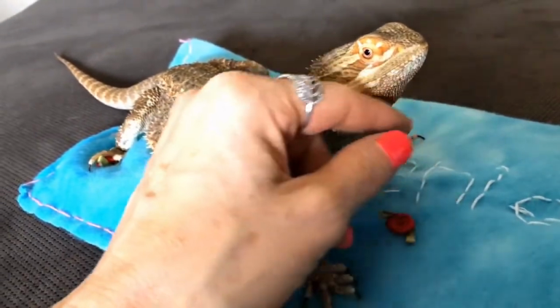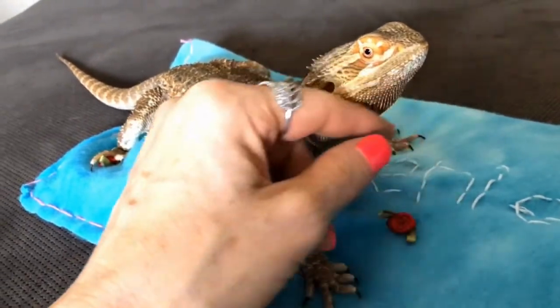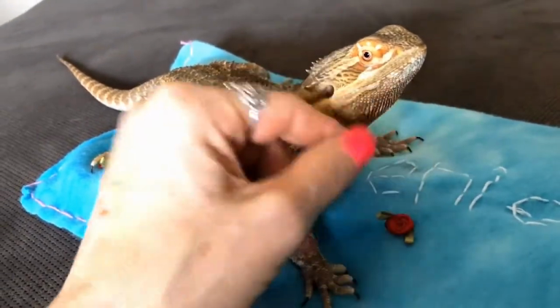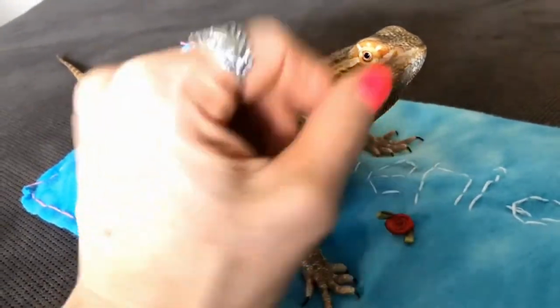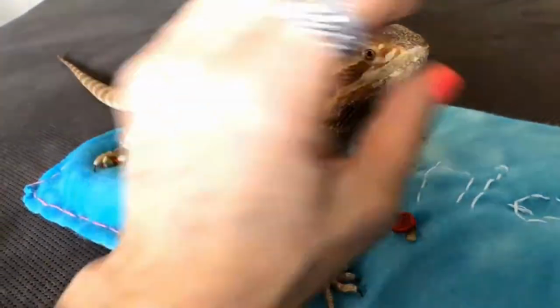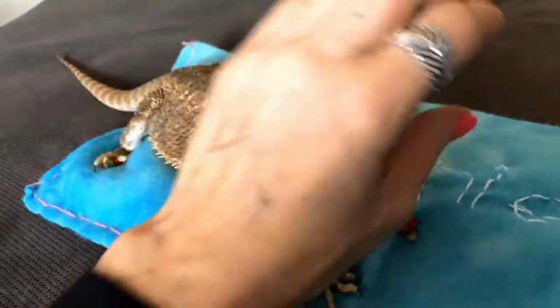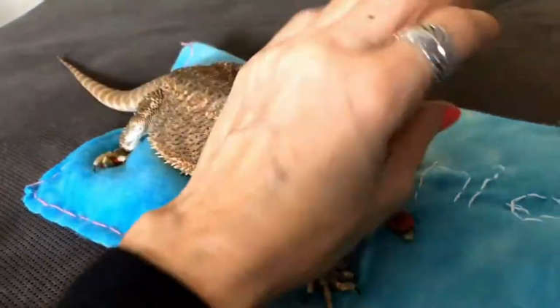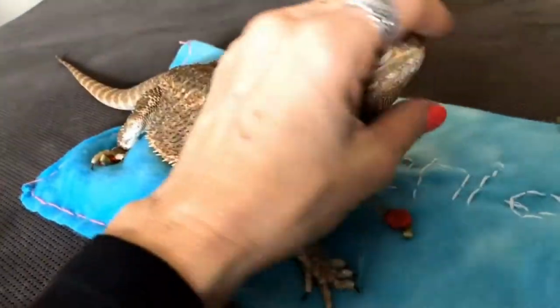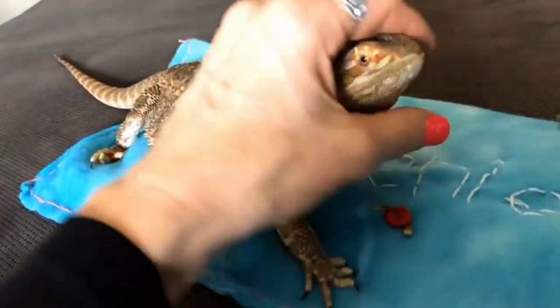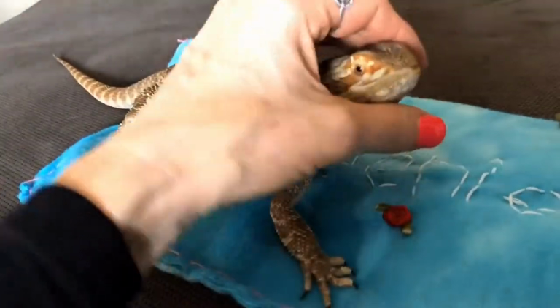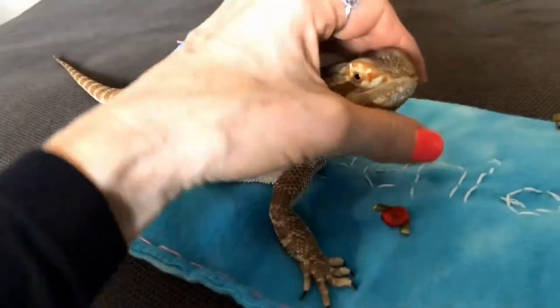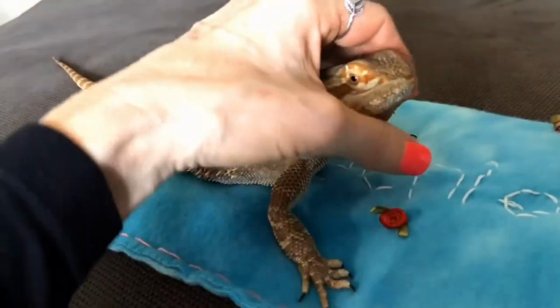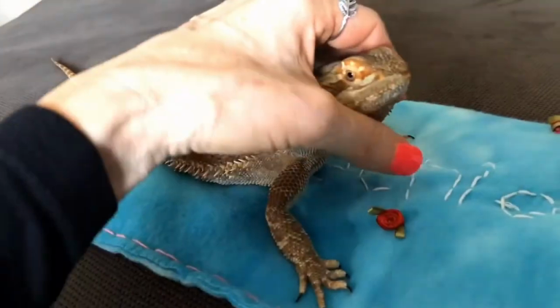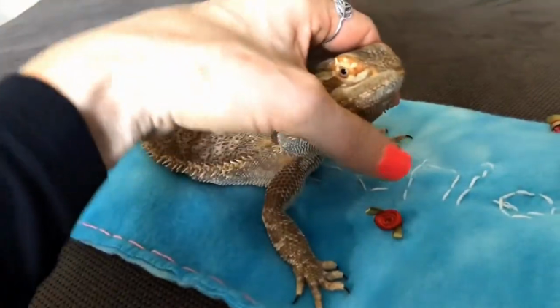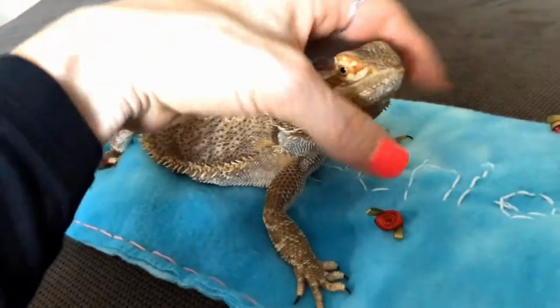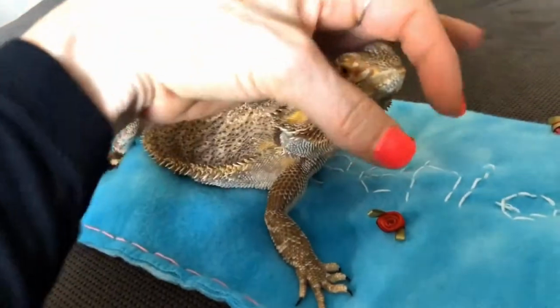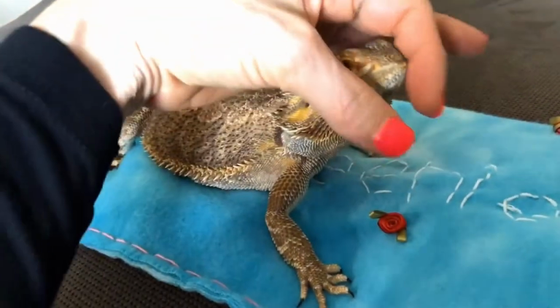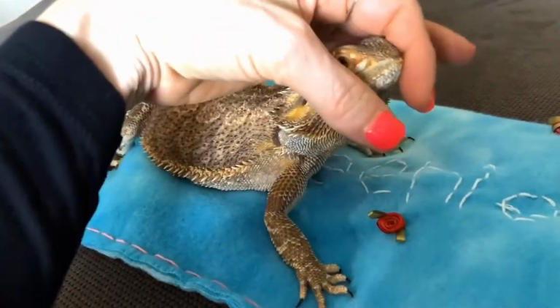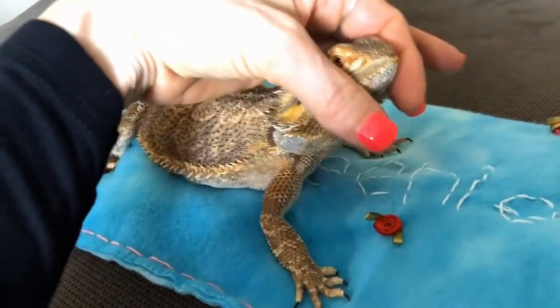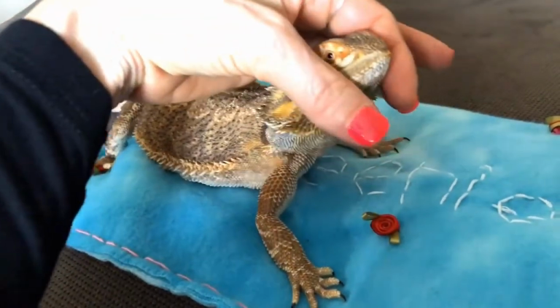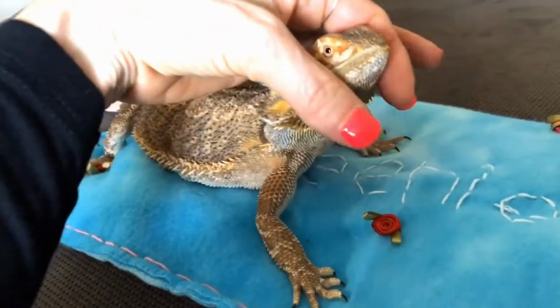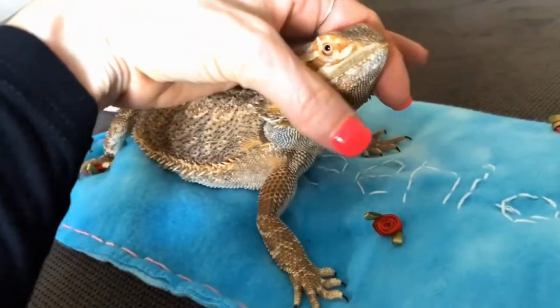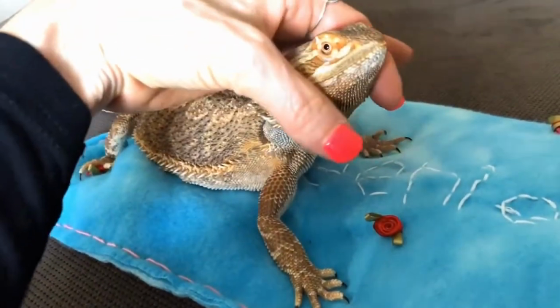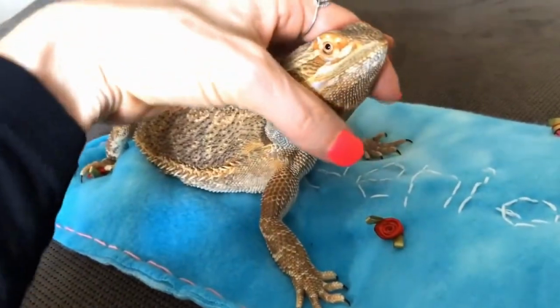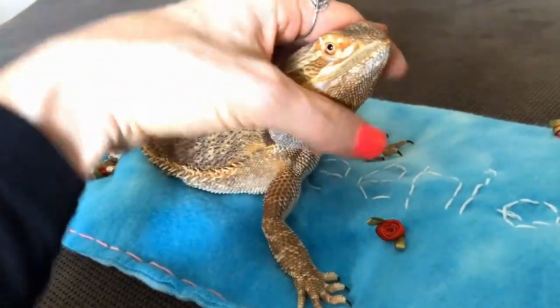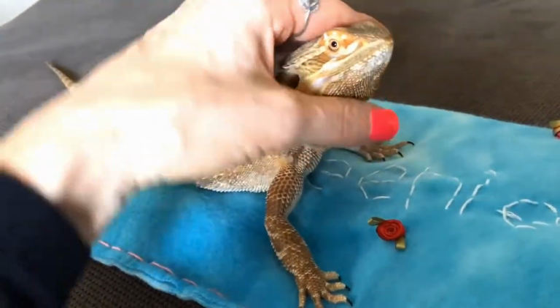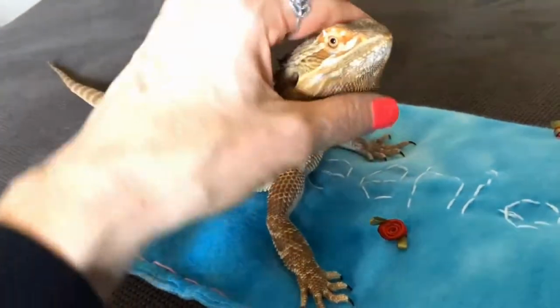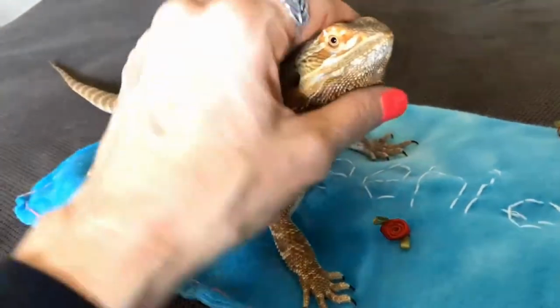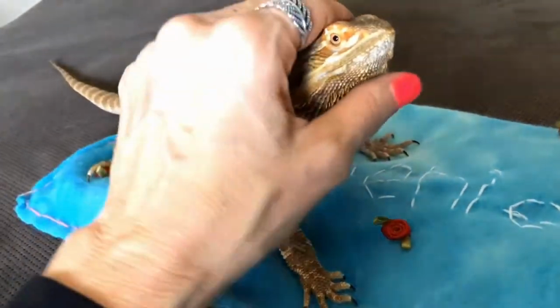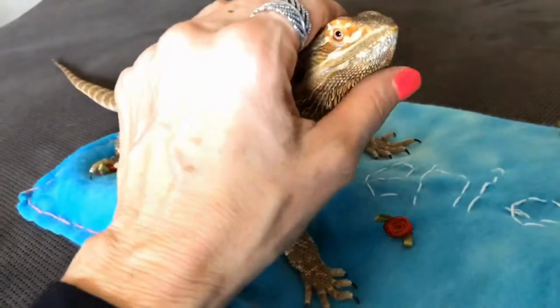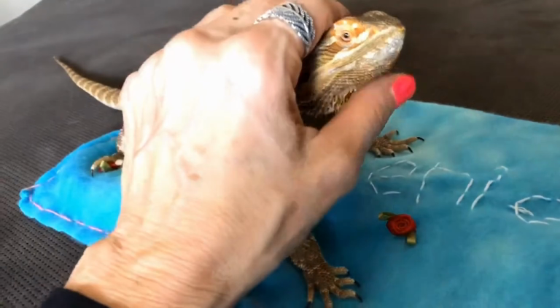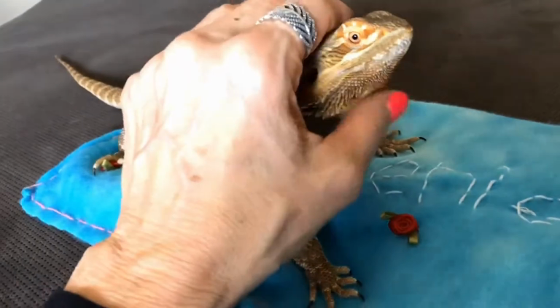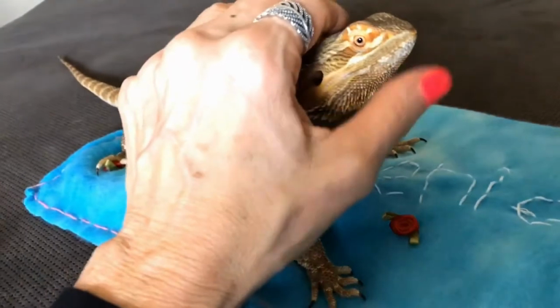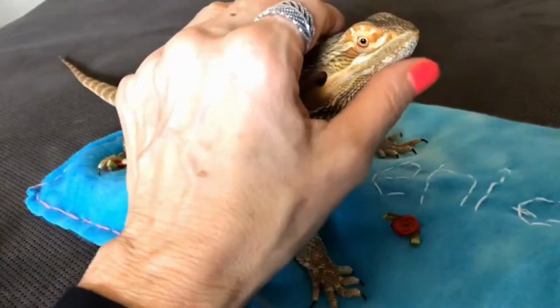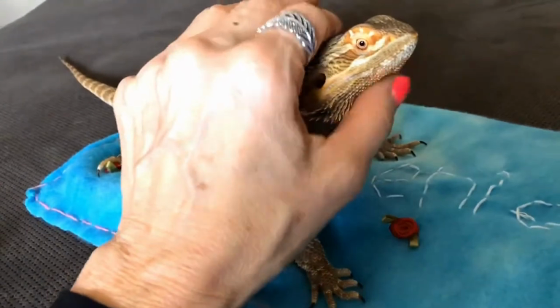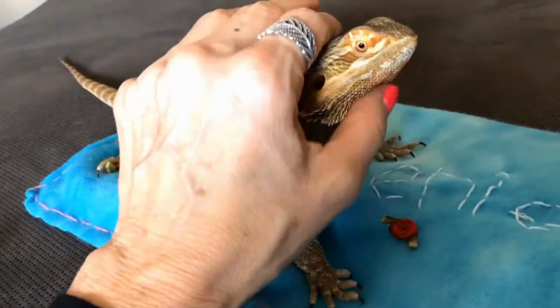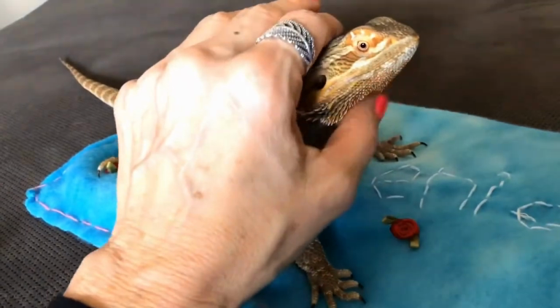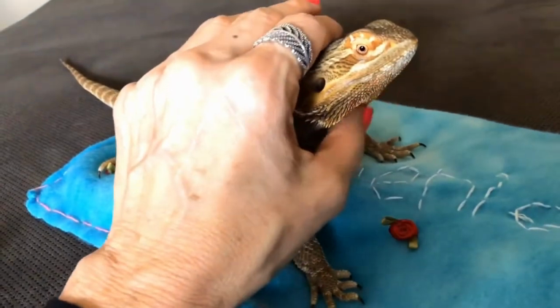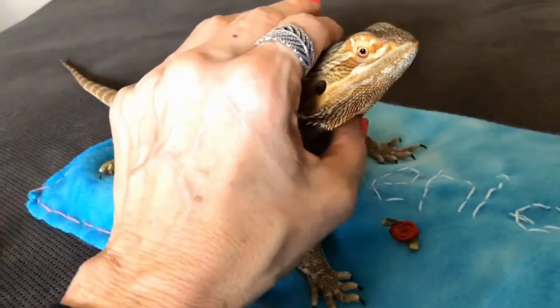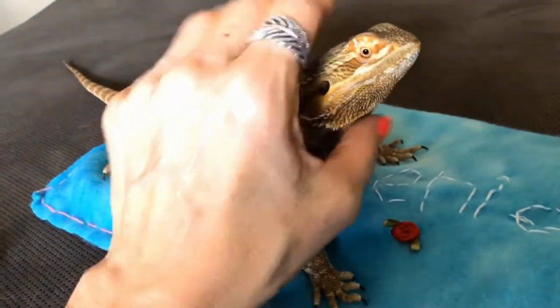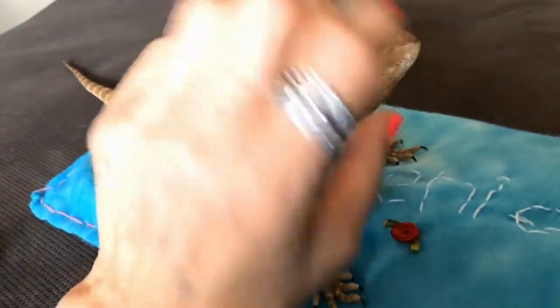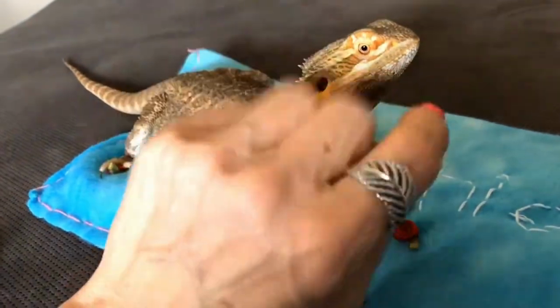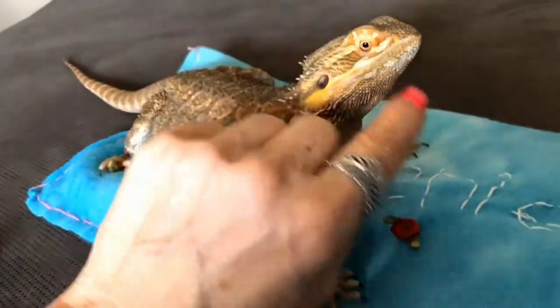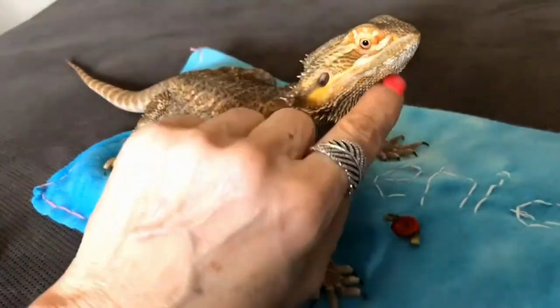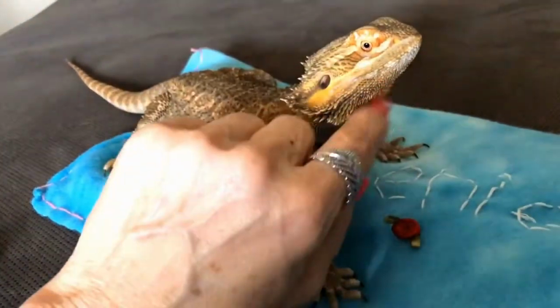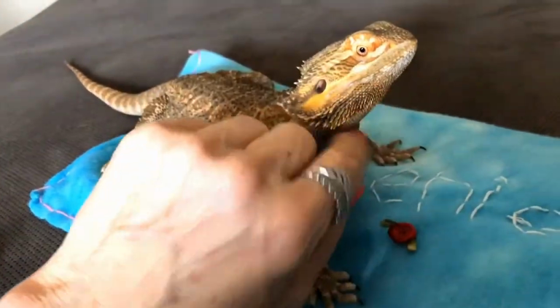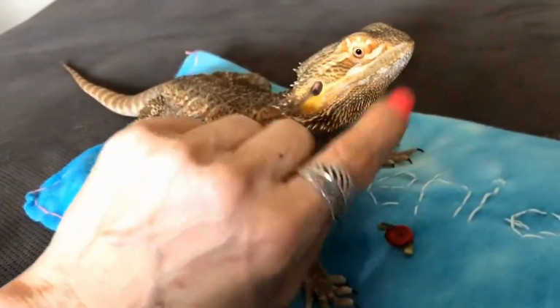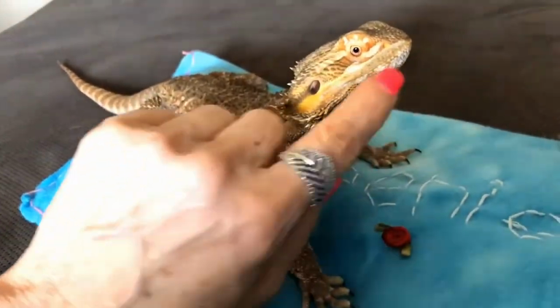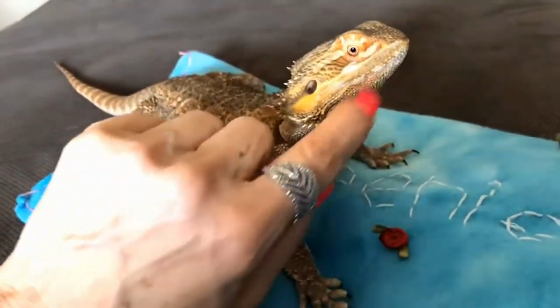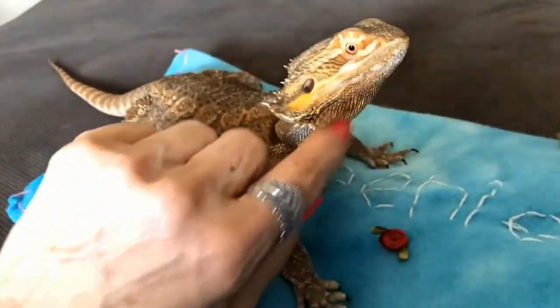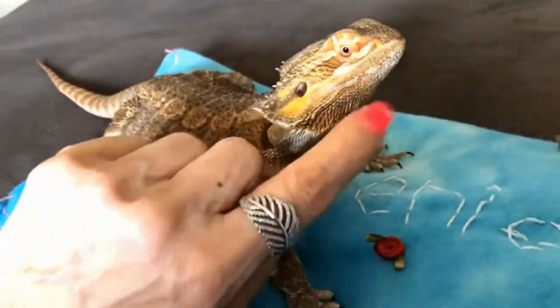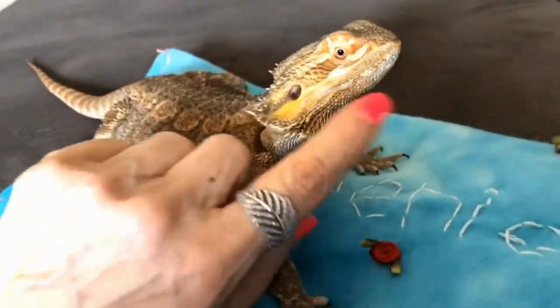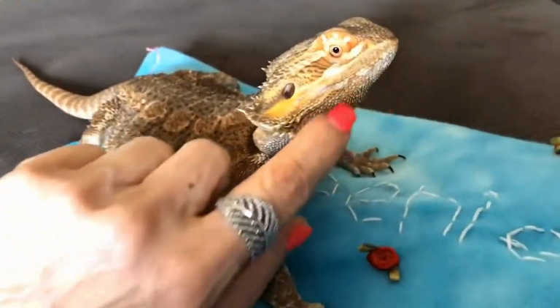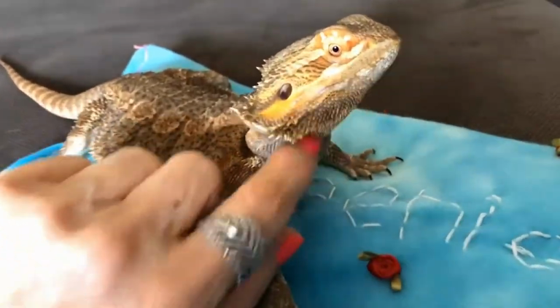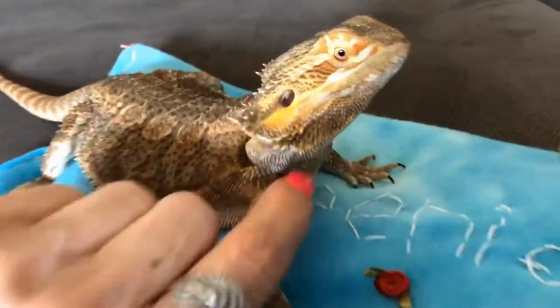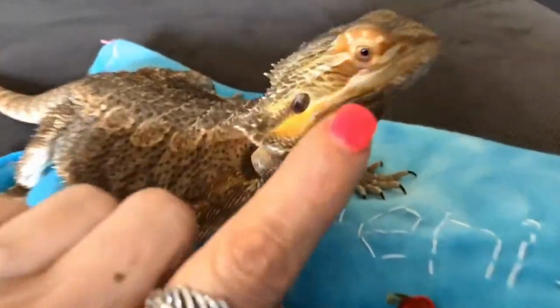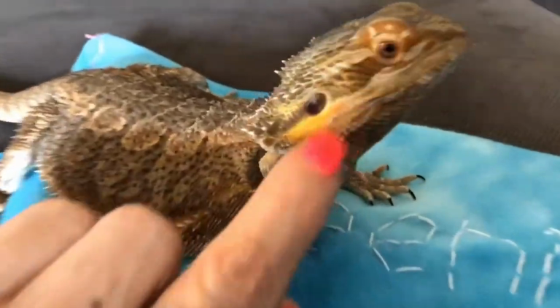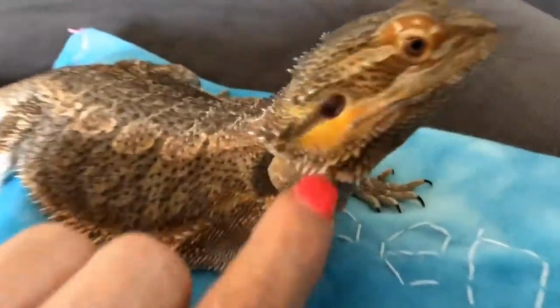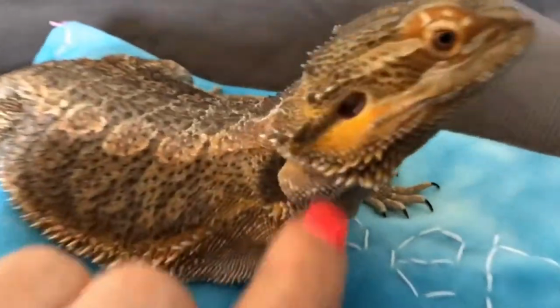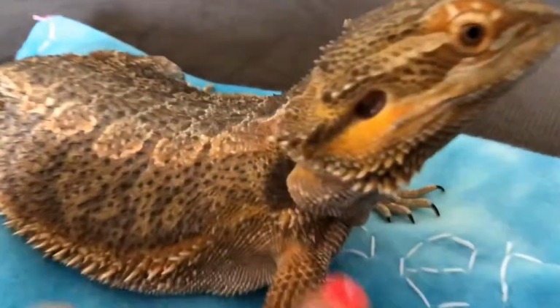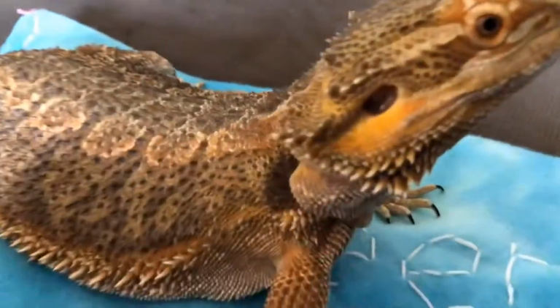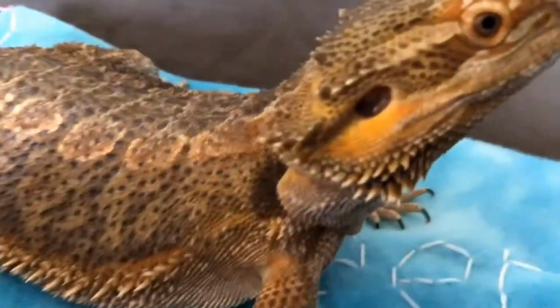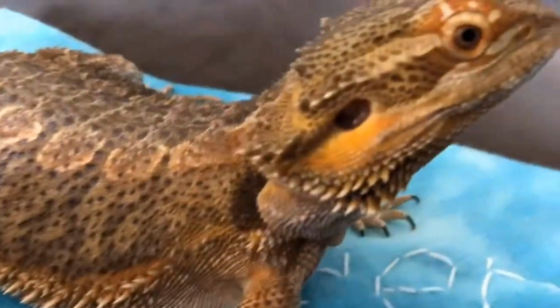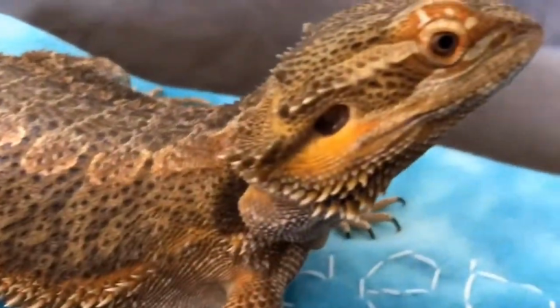She's so spoiled. At night we cover her with a blanket and she just goes to sleep. Yes, you do. Look at those ears.